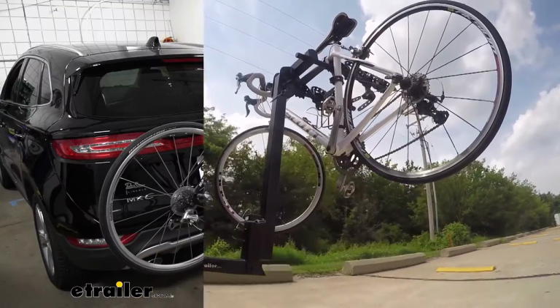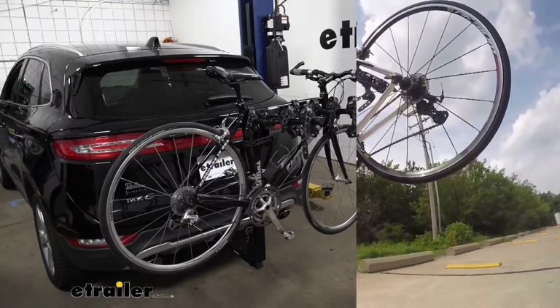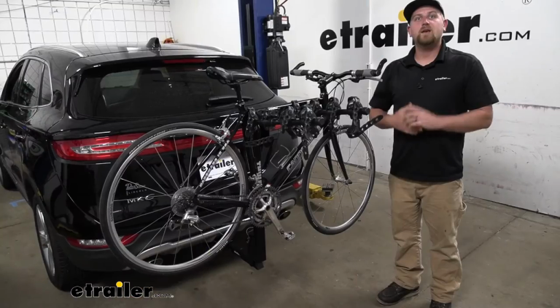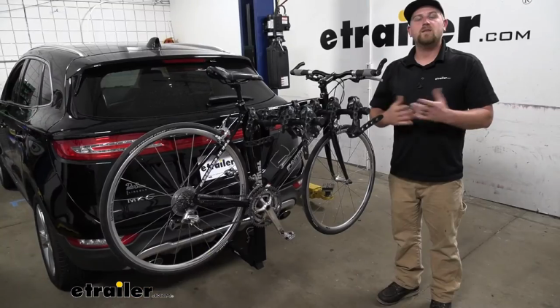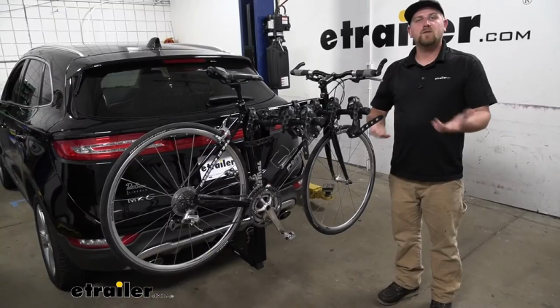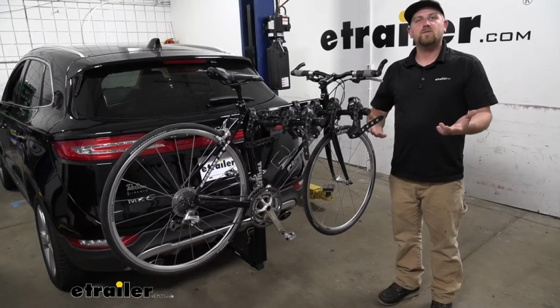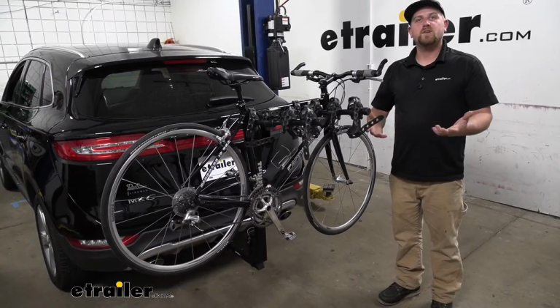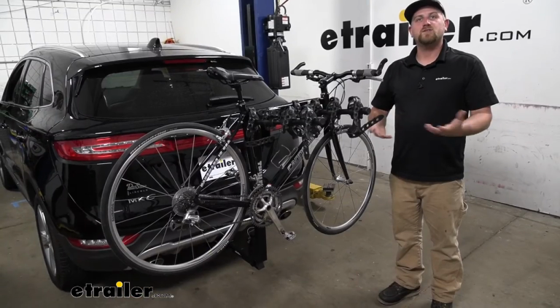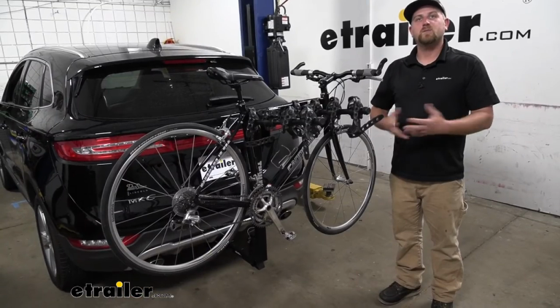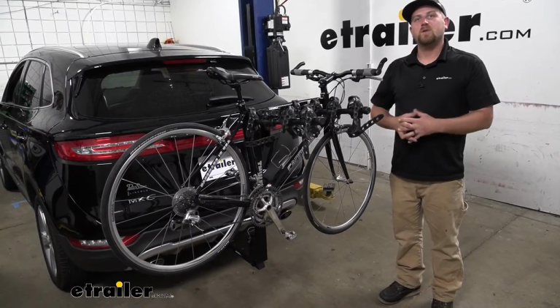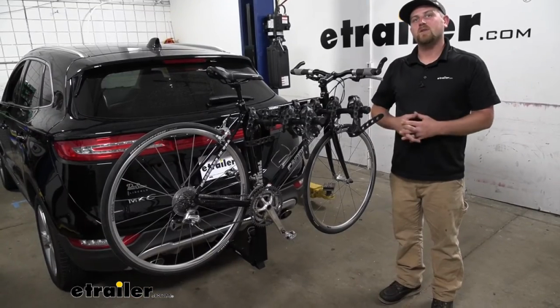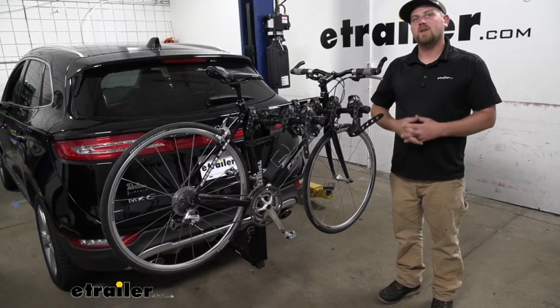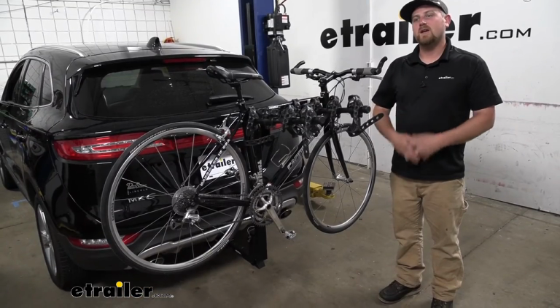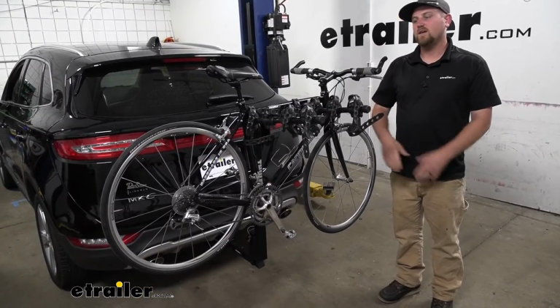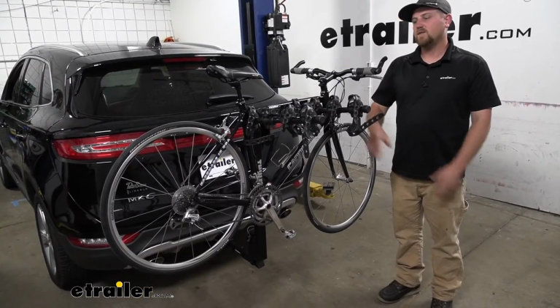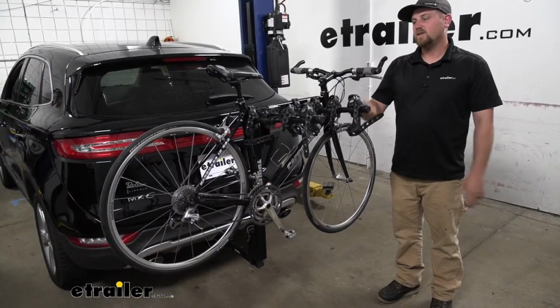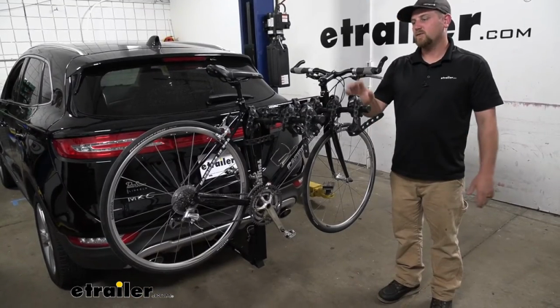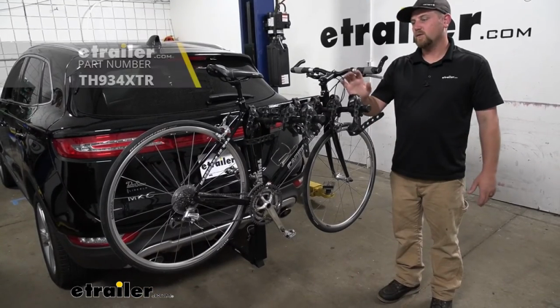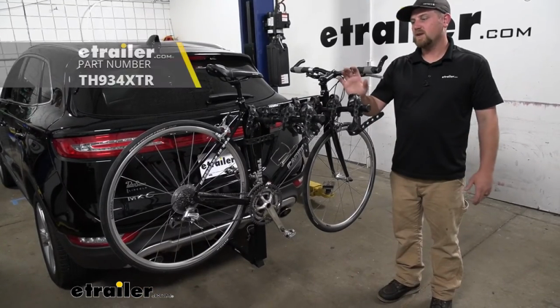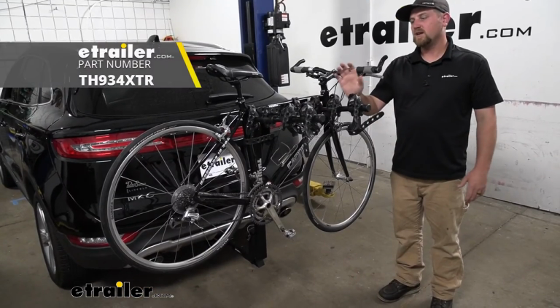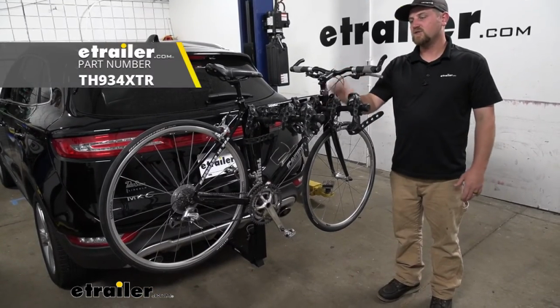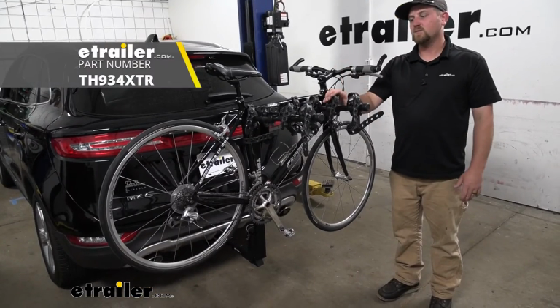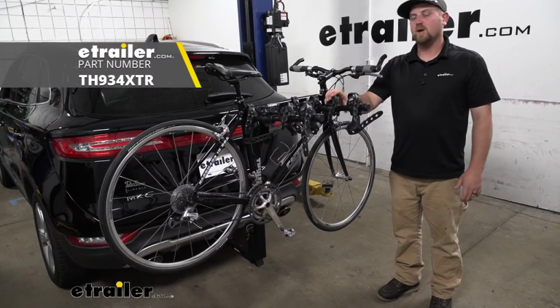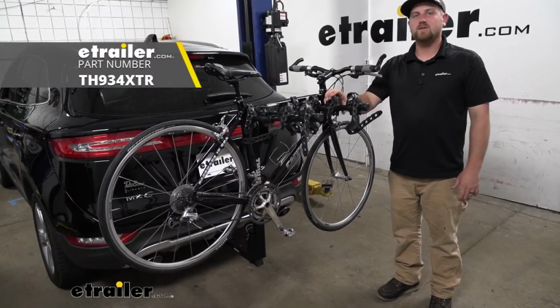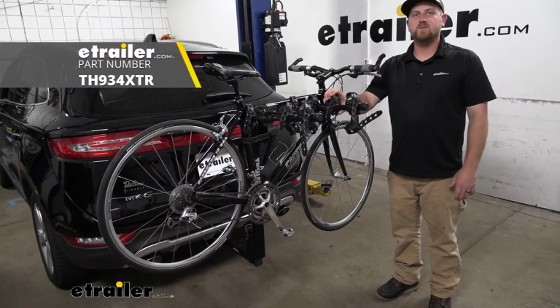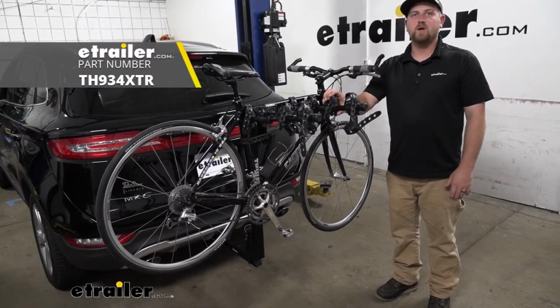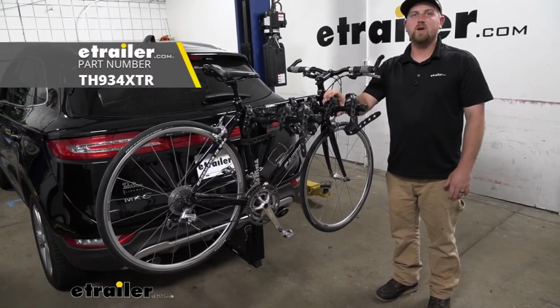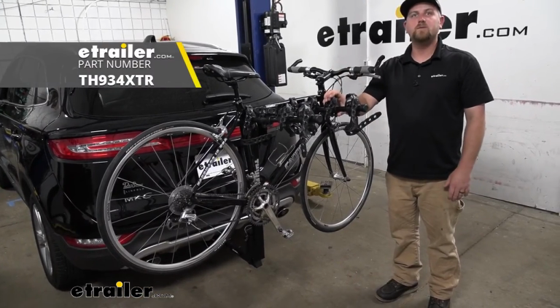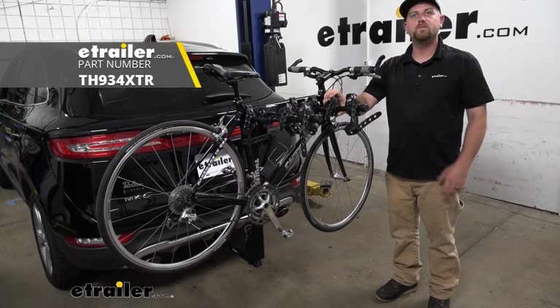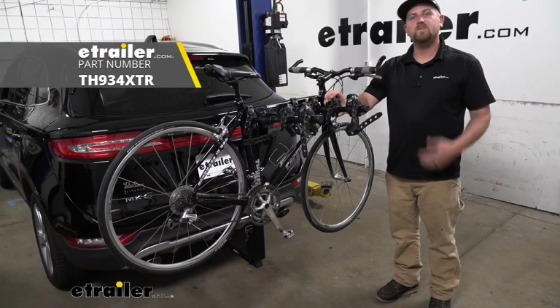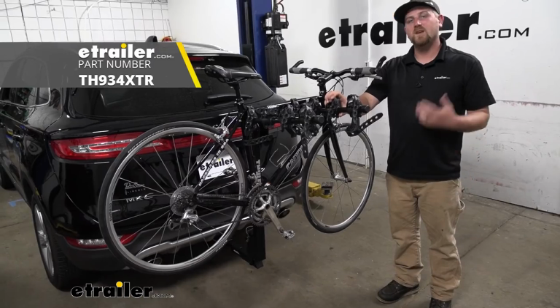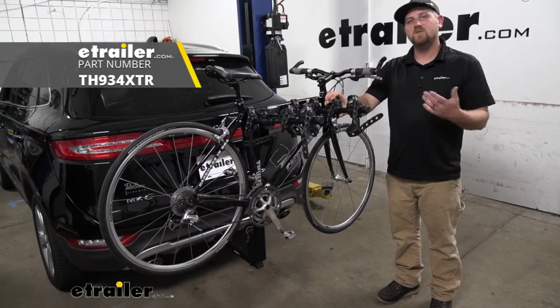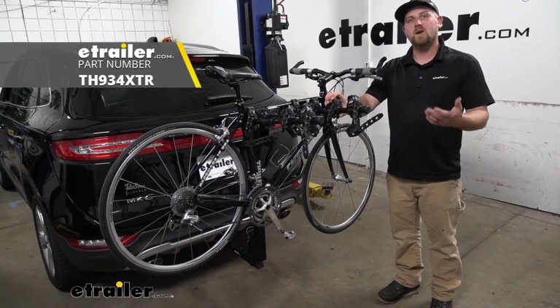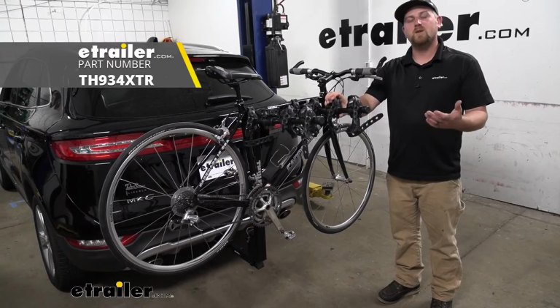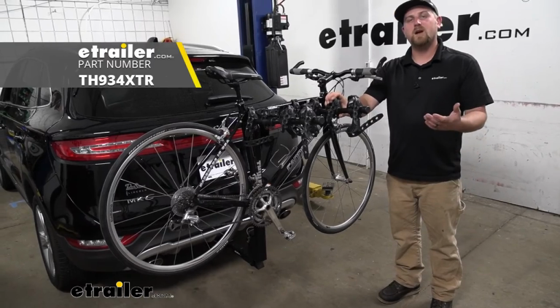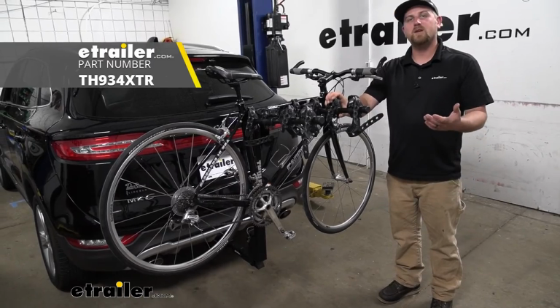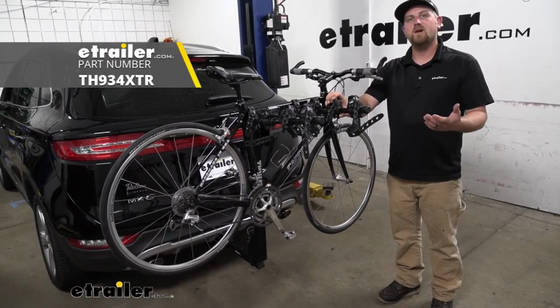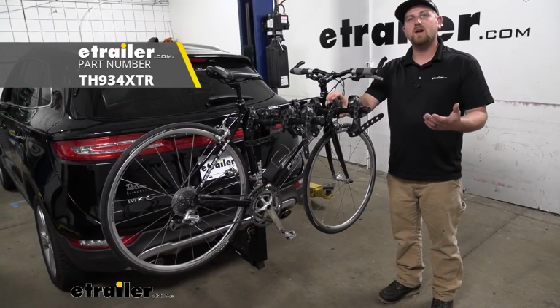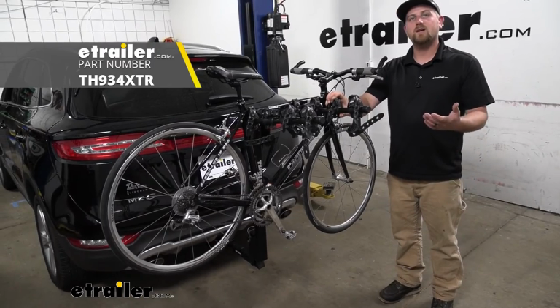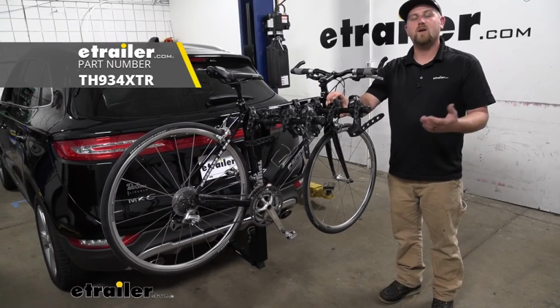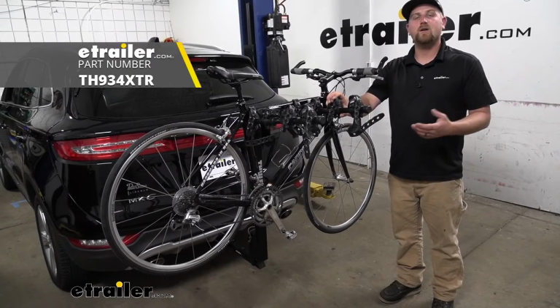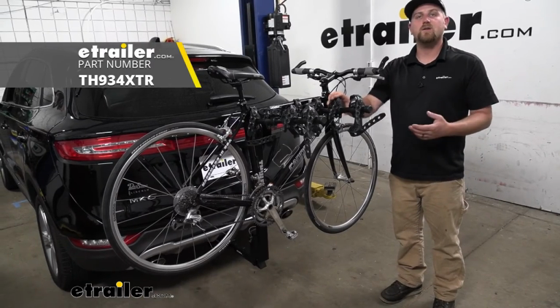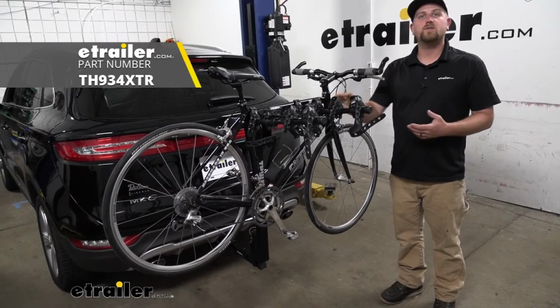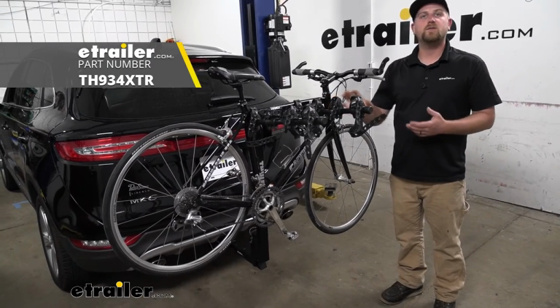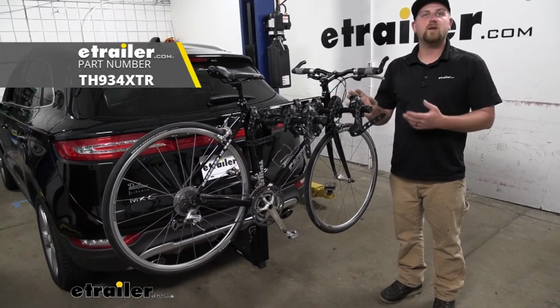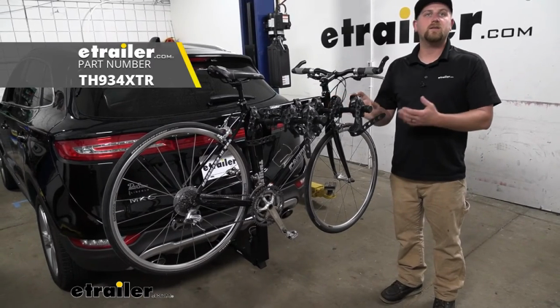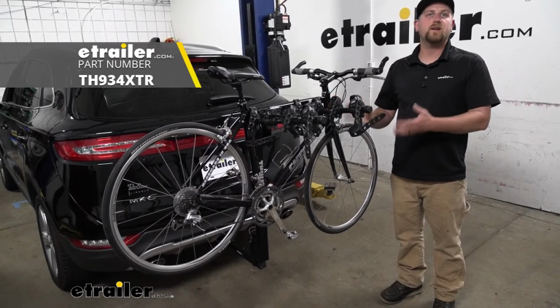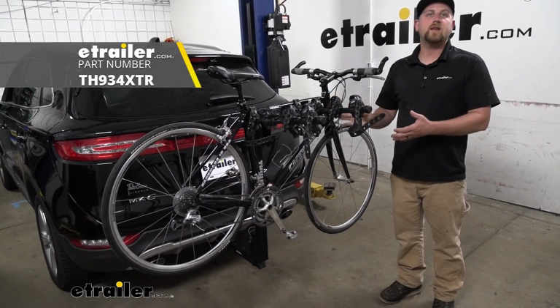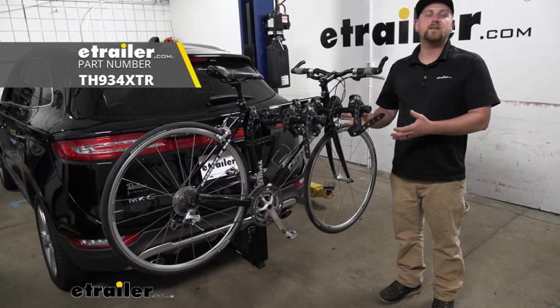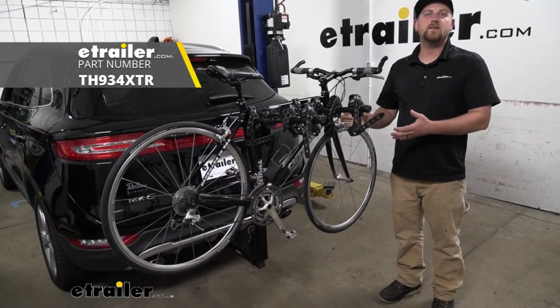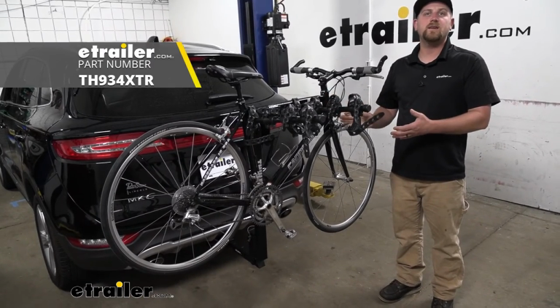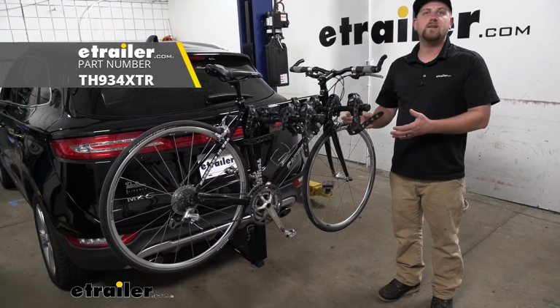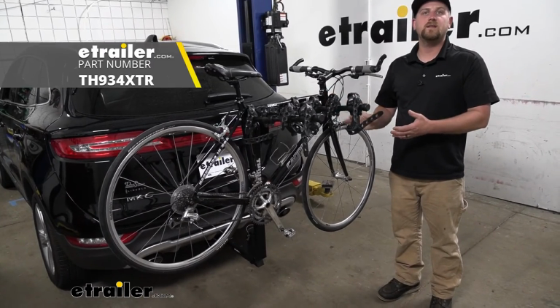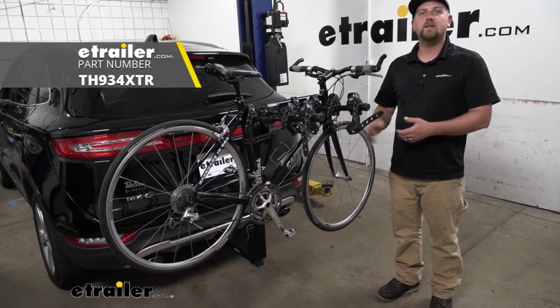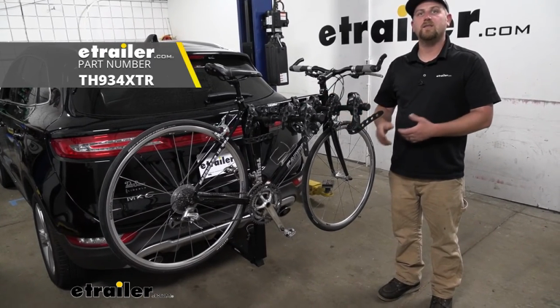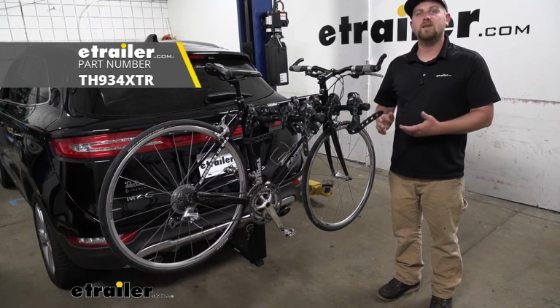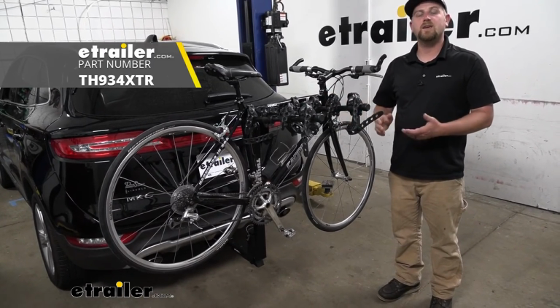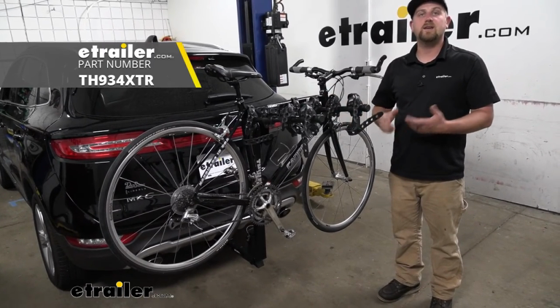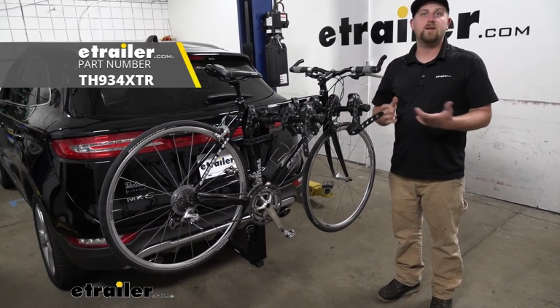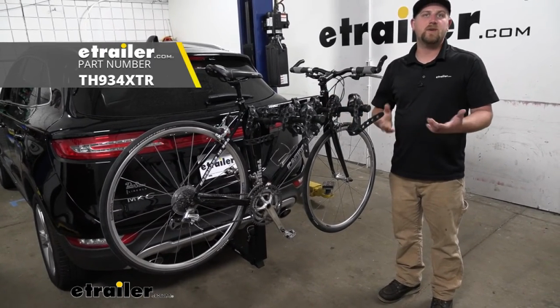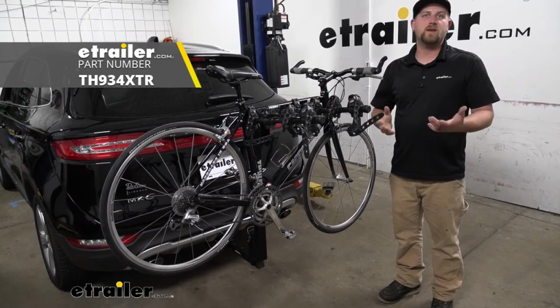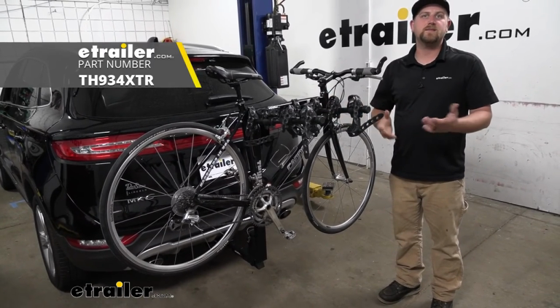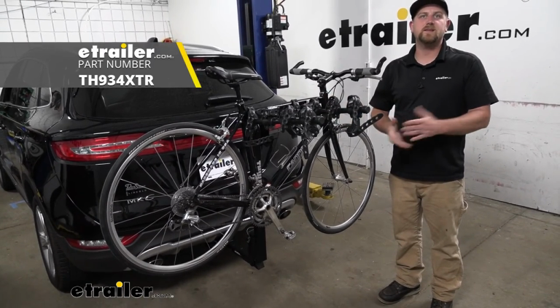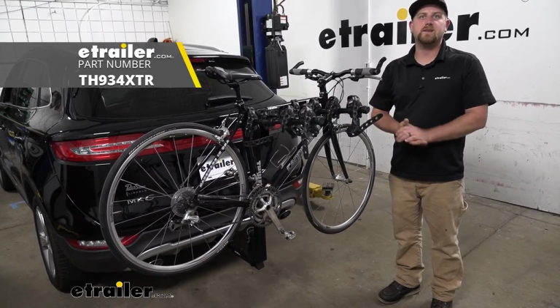And that'll finish up our look at the Thule Hitching Post Pro hitch-mounted bike rack on our 2018 Lincoln MKC.